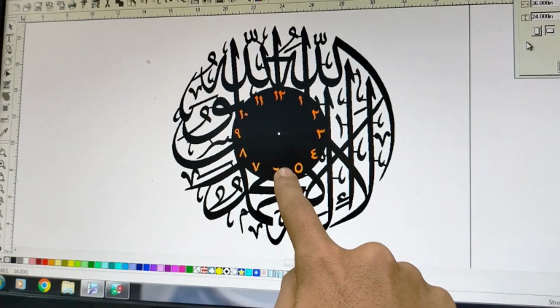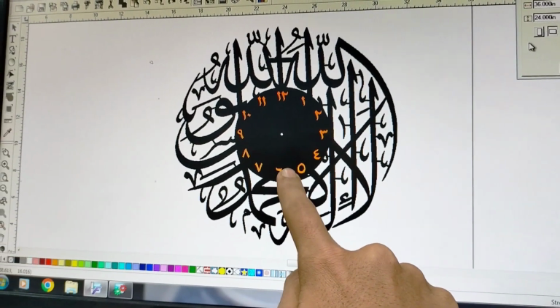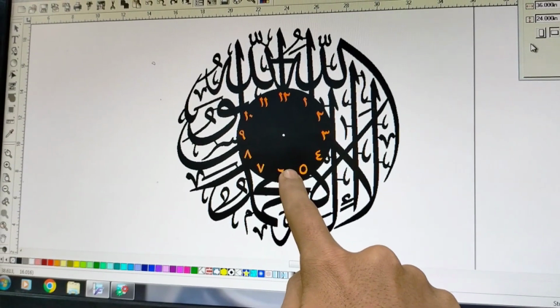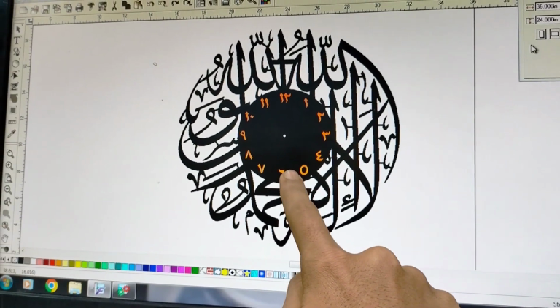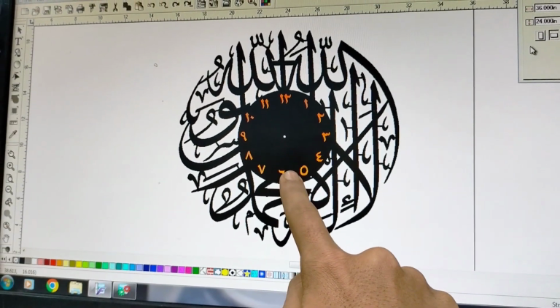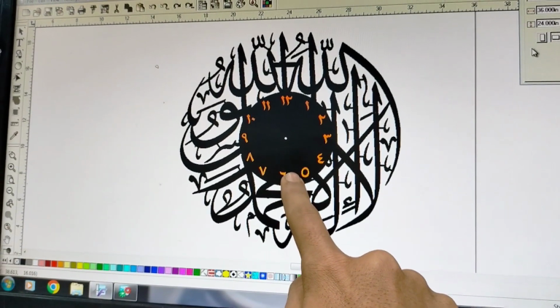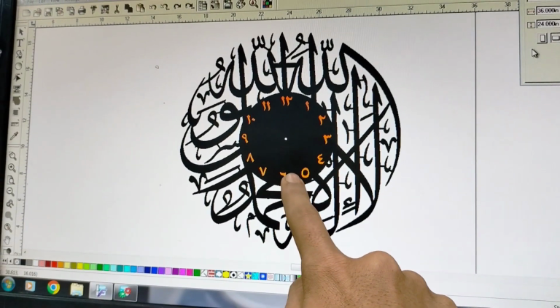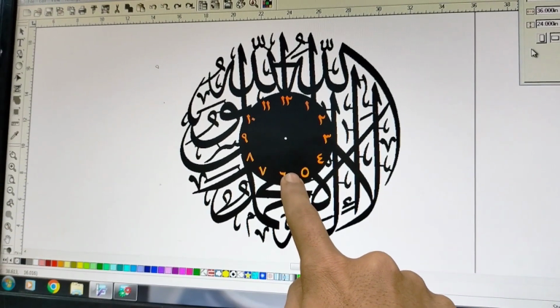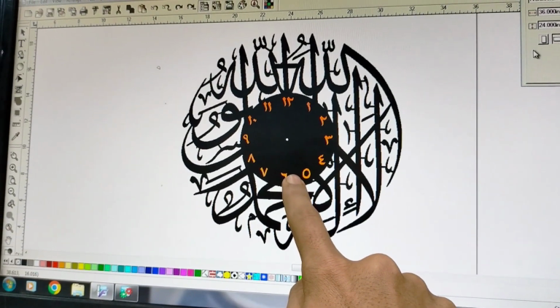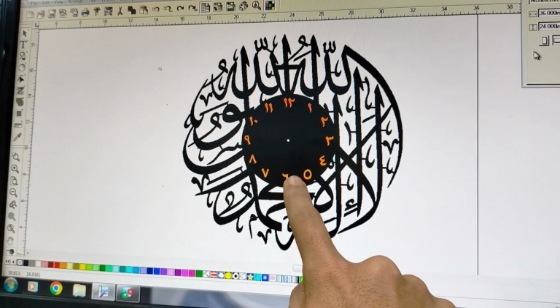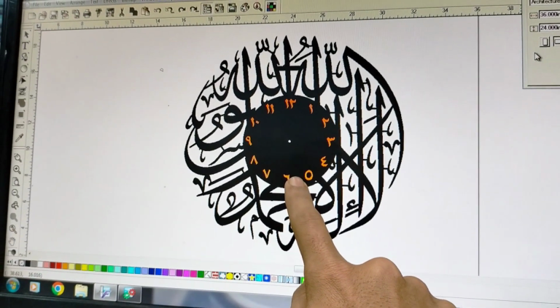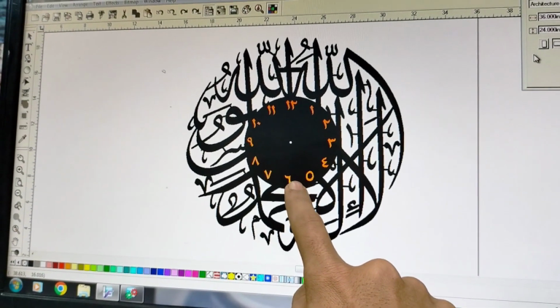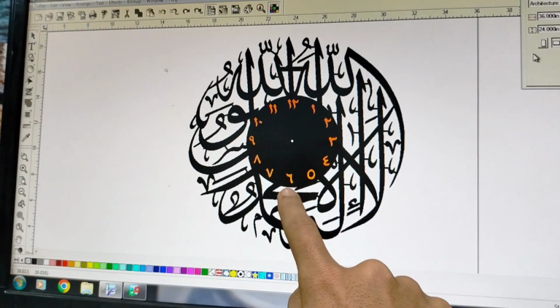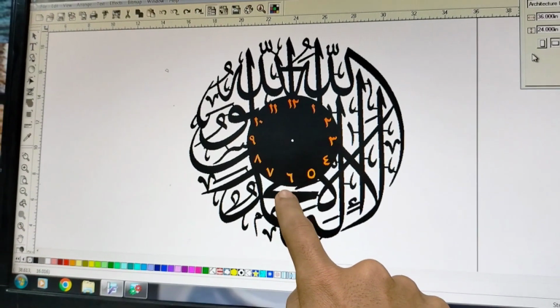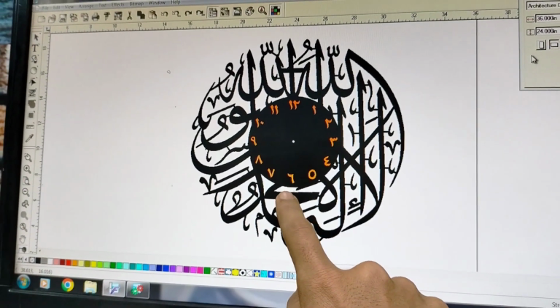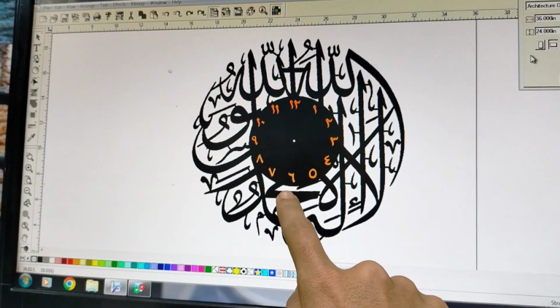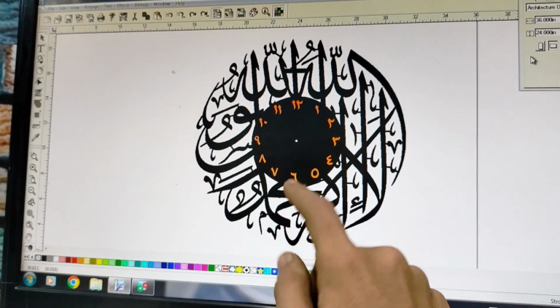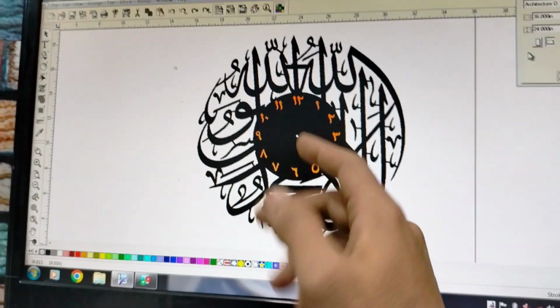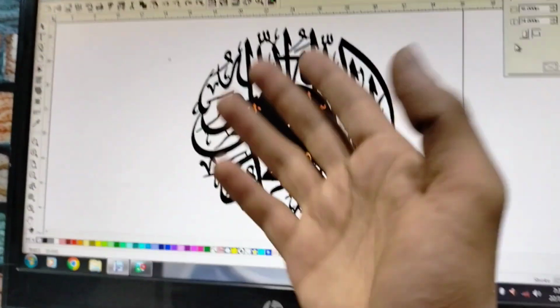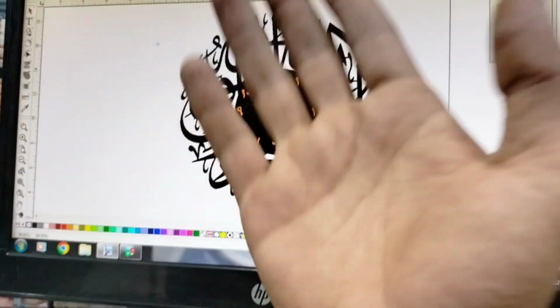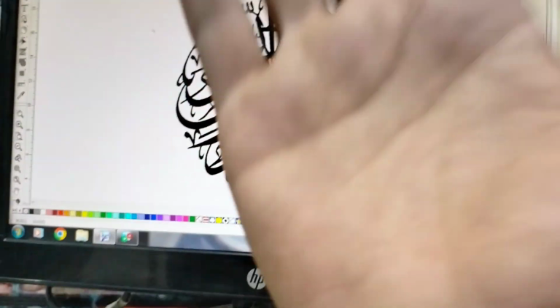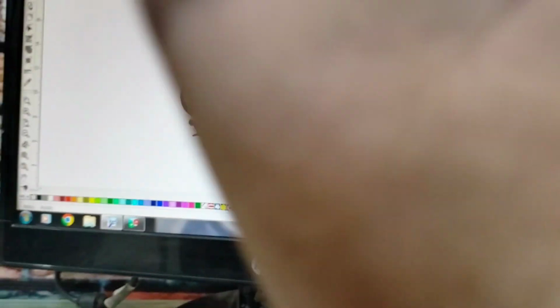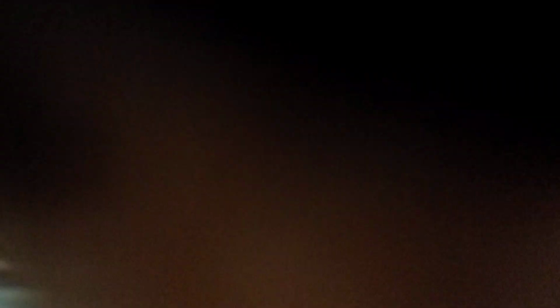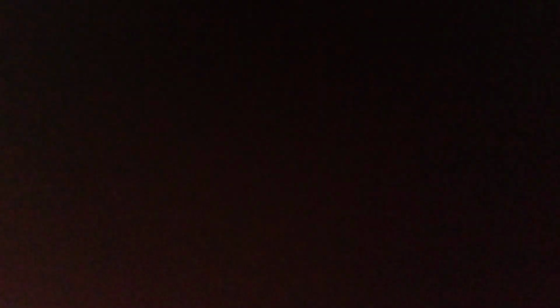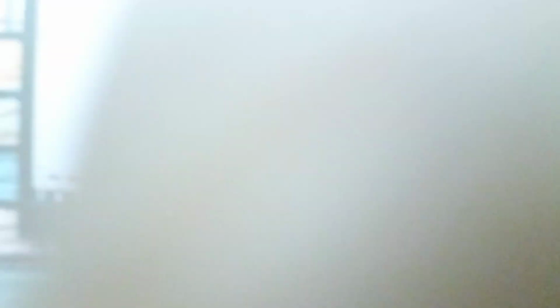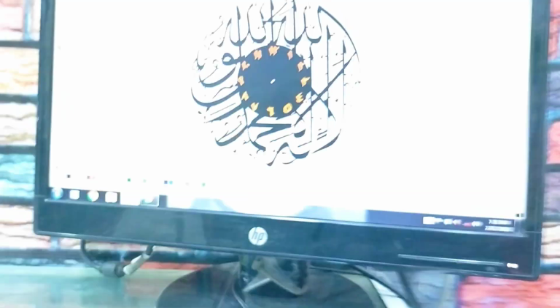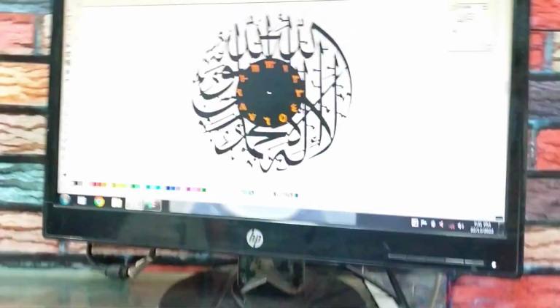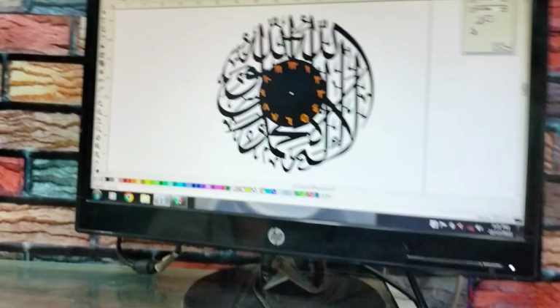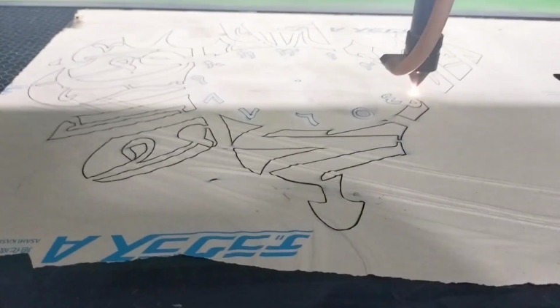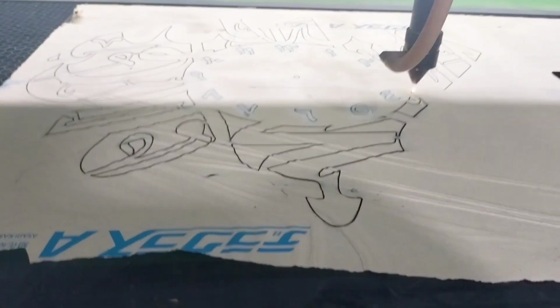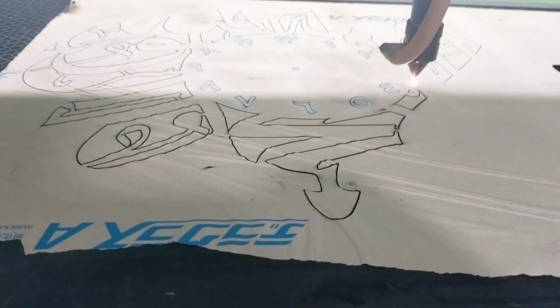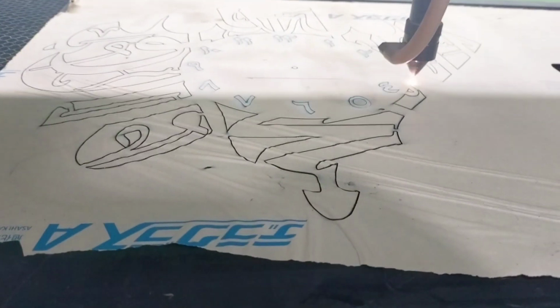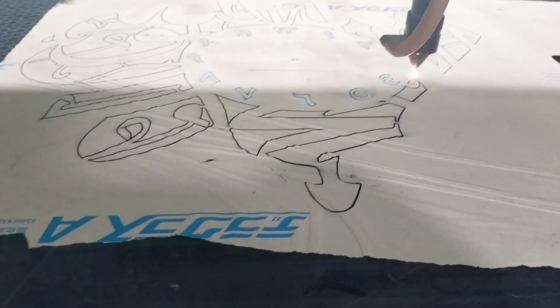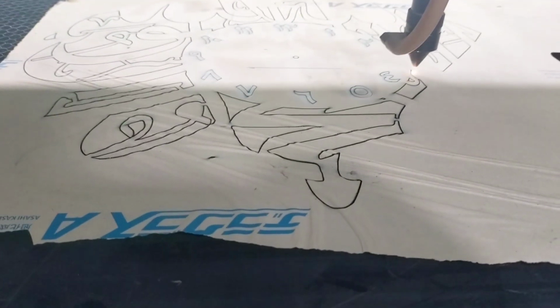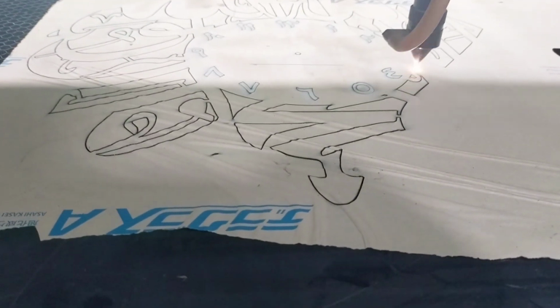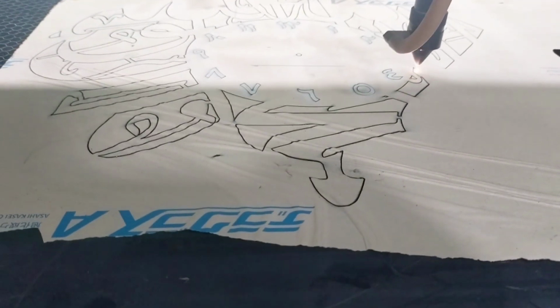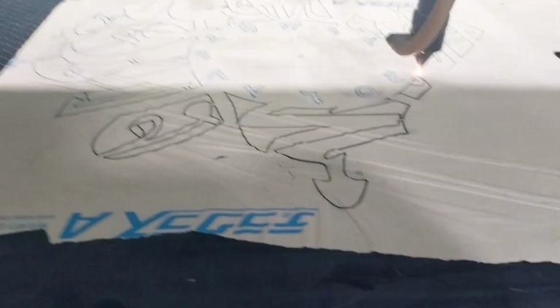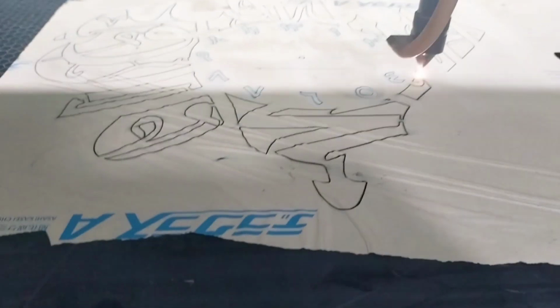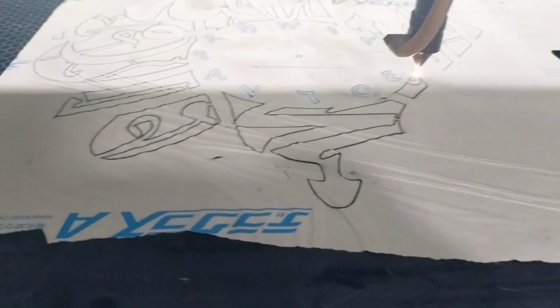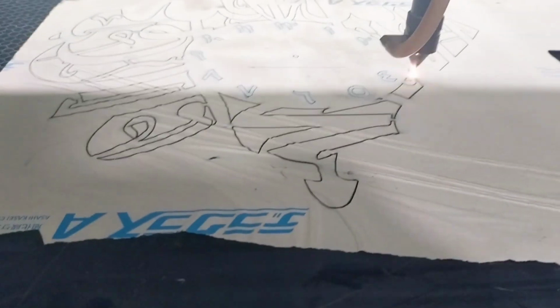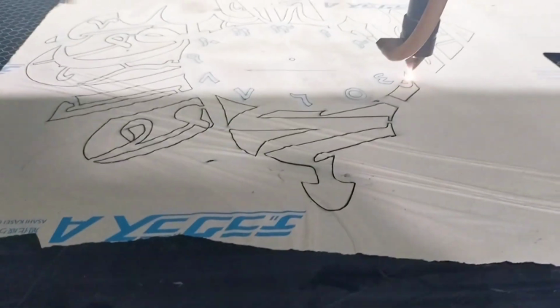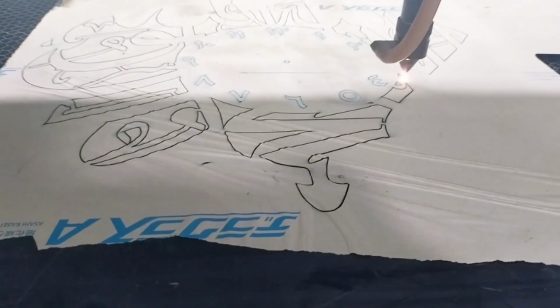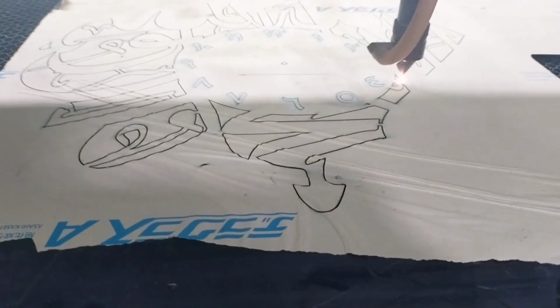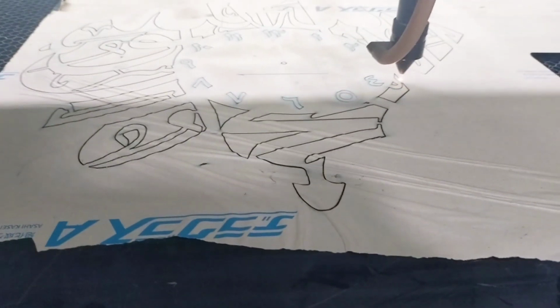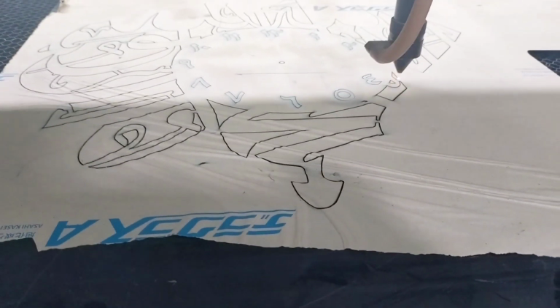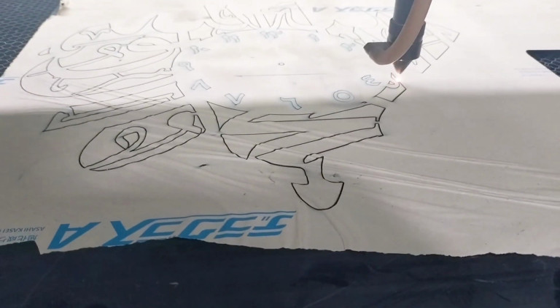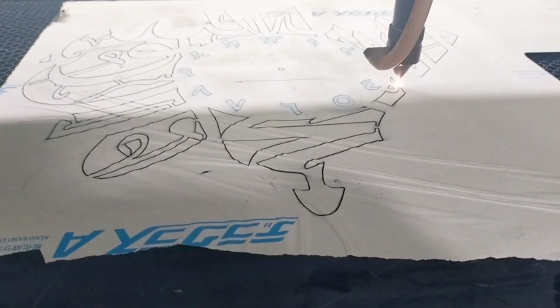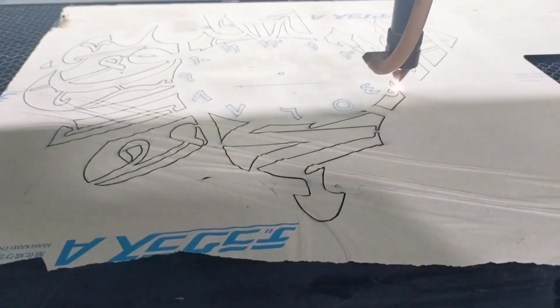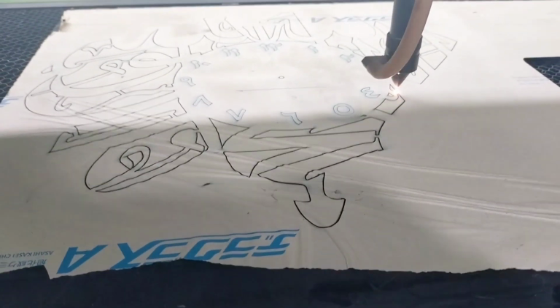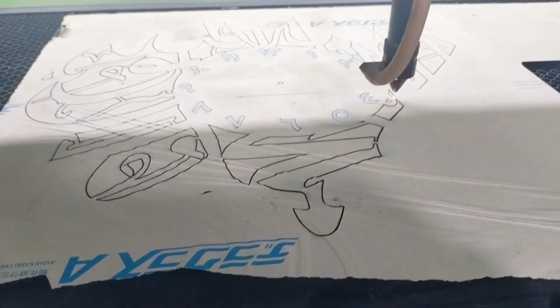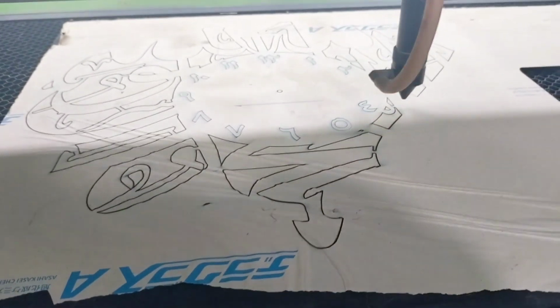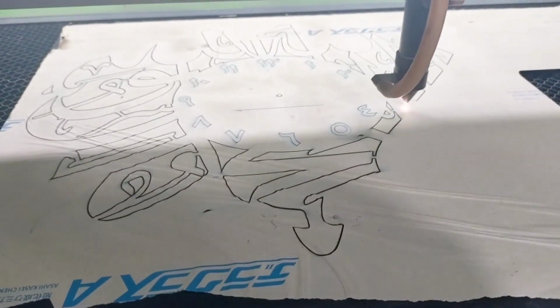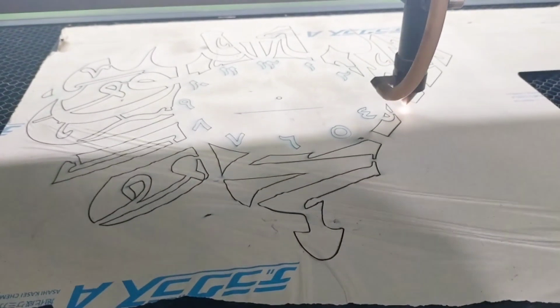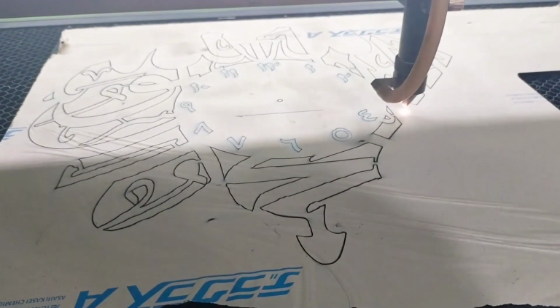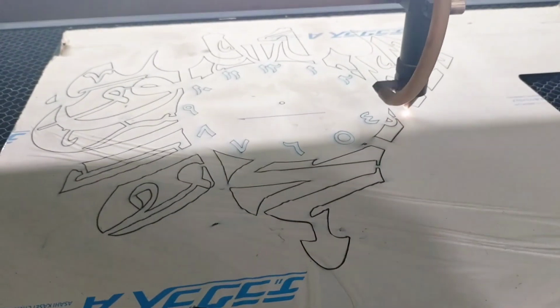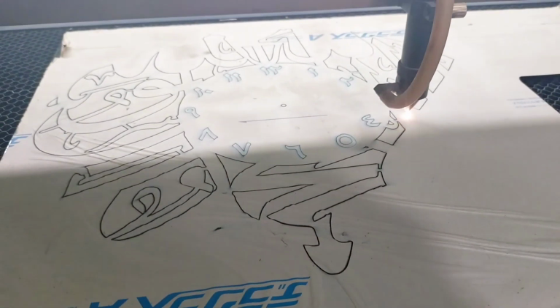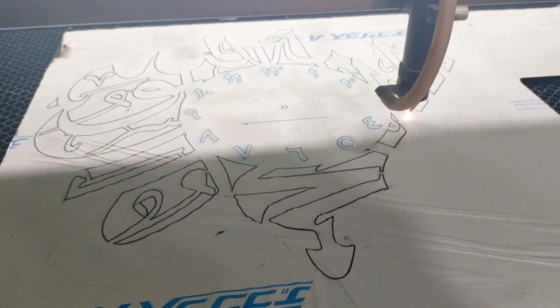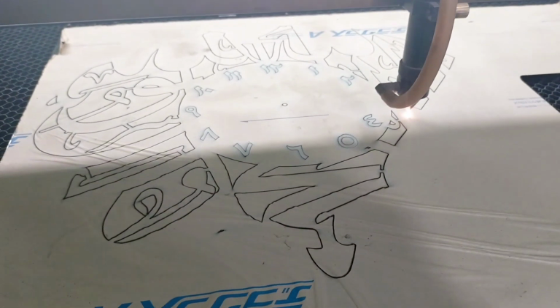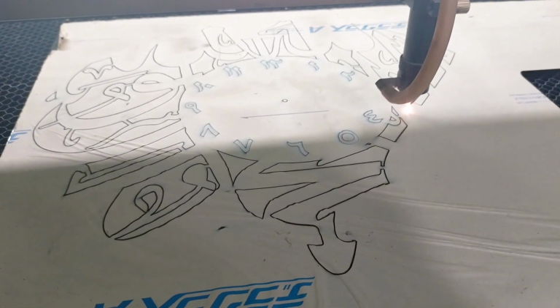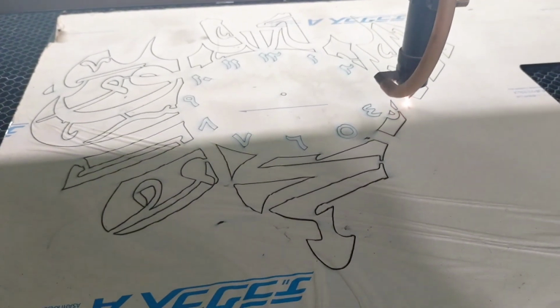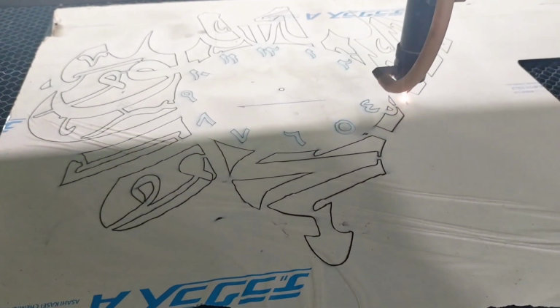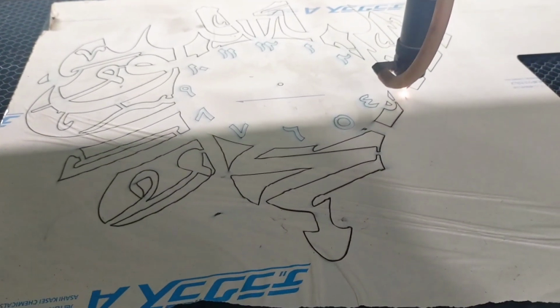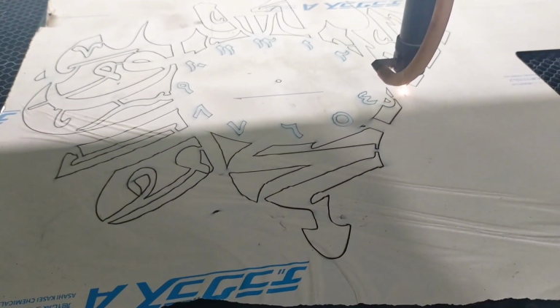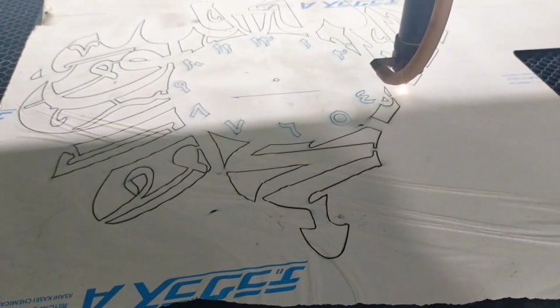We will get to the final look and show you how to make the watch.